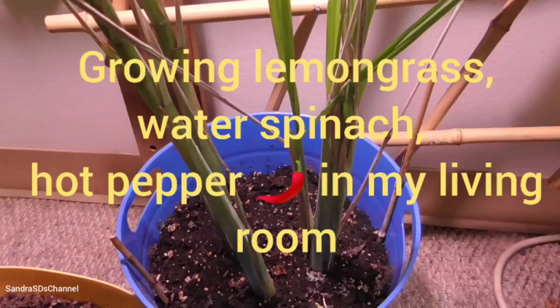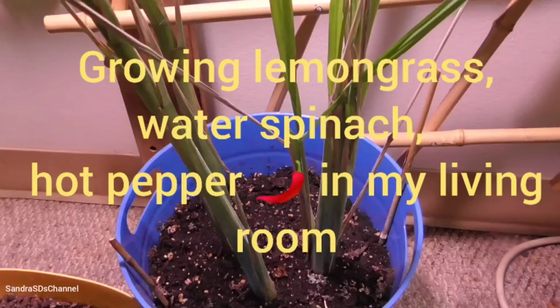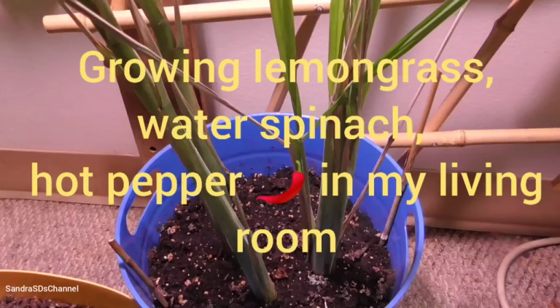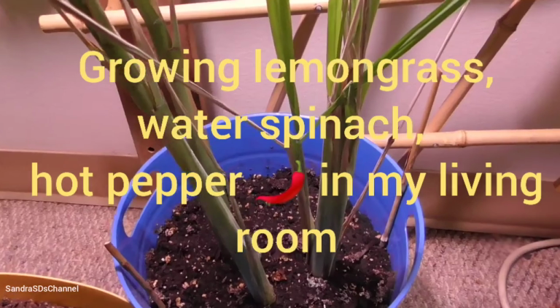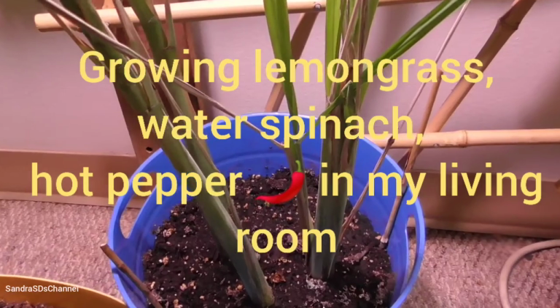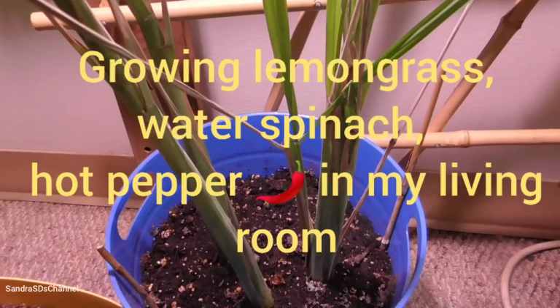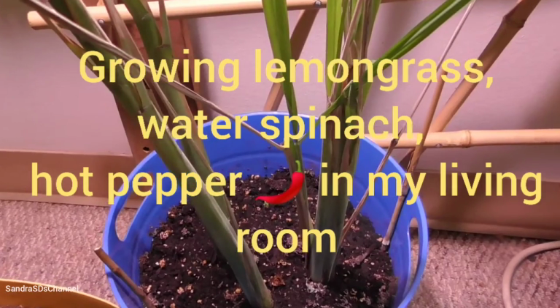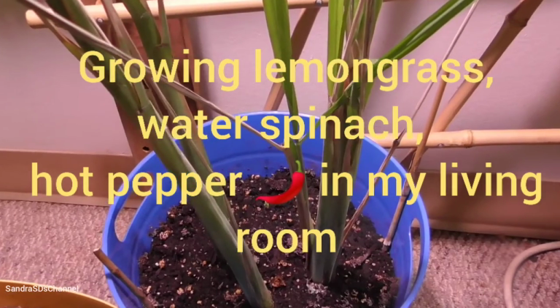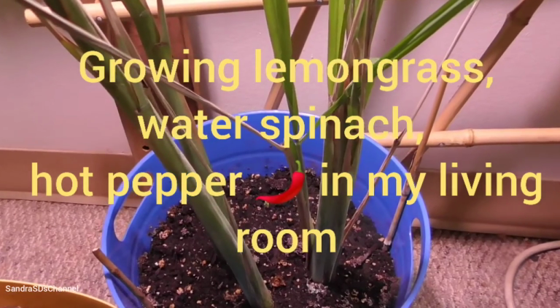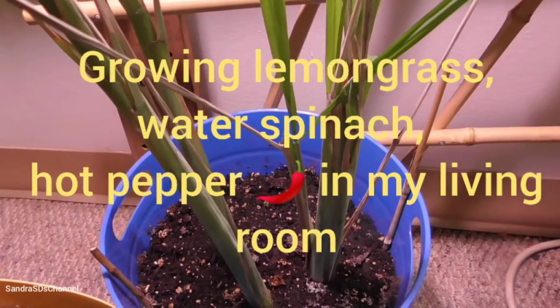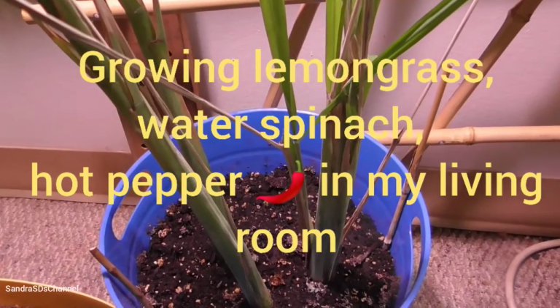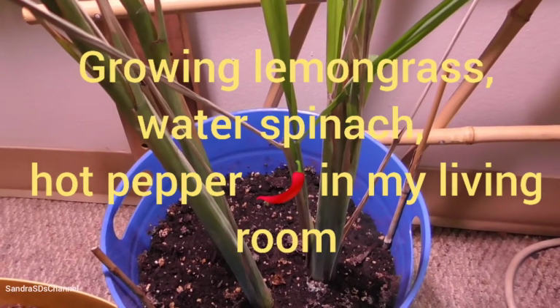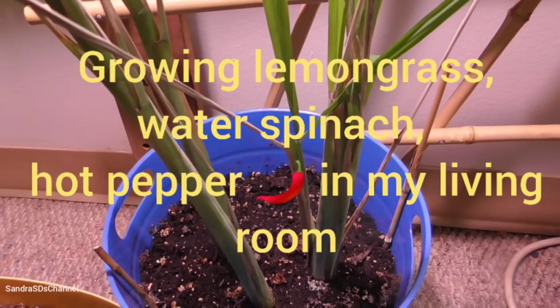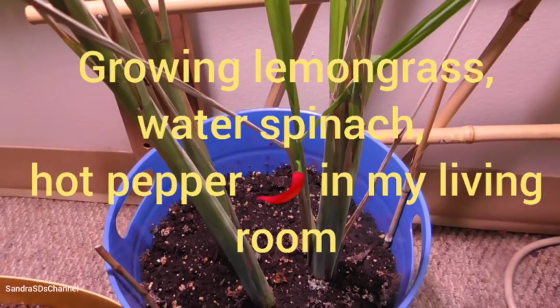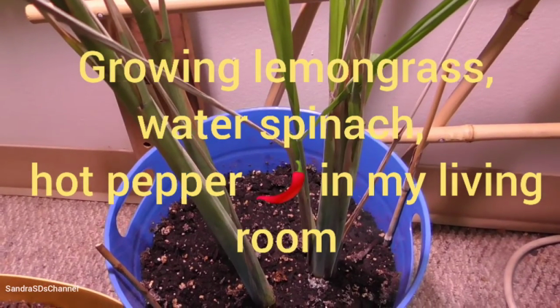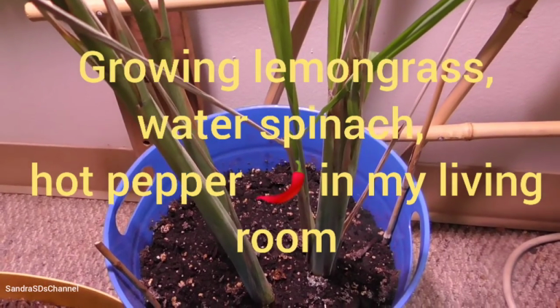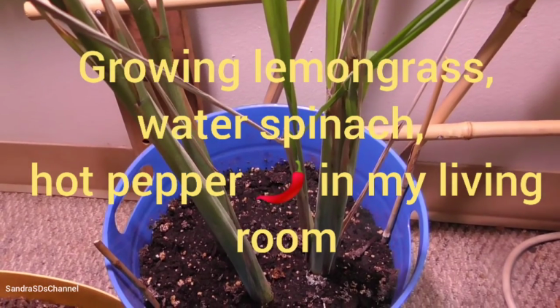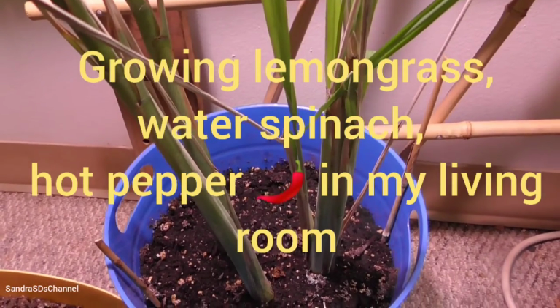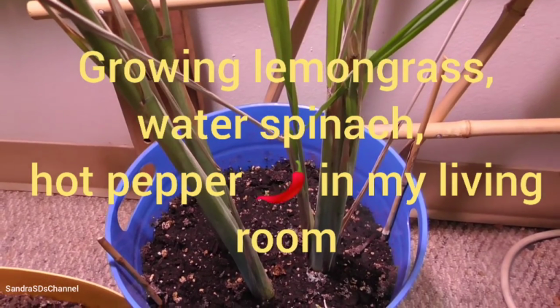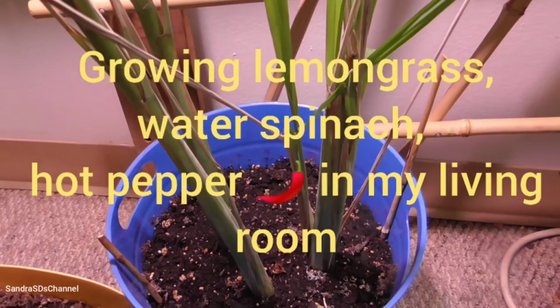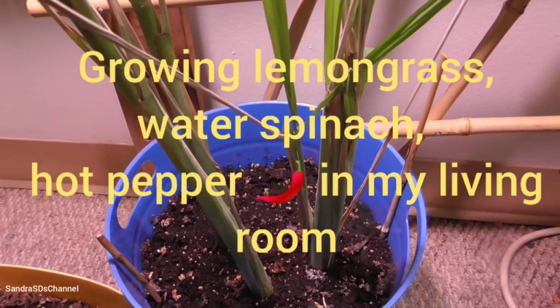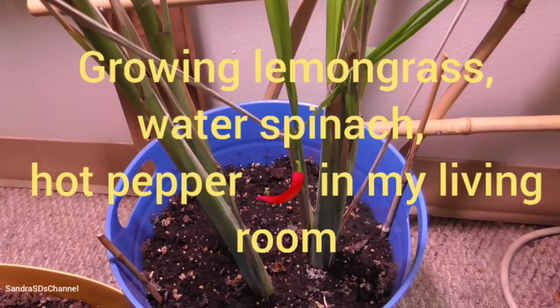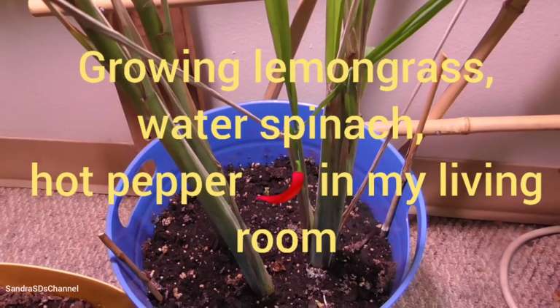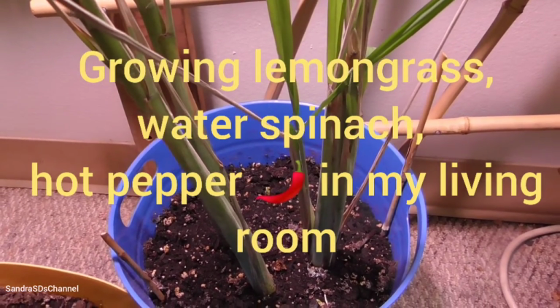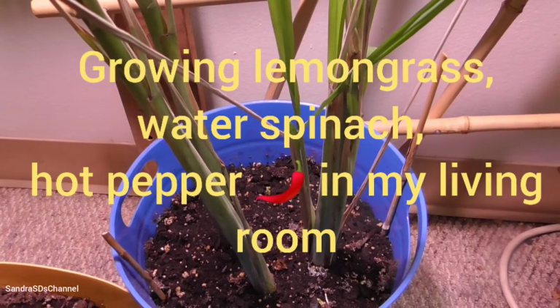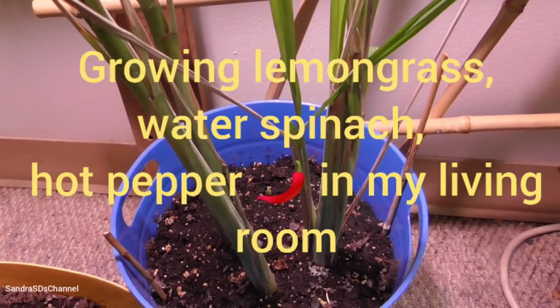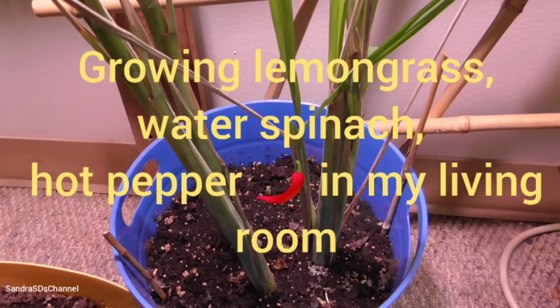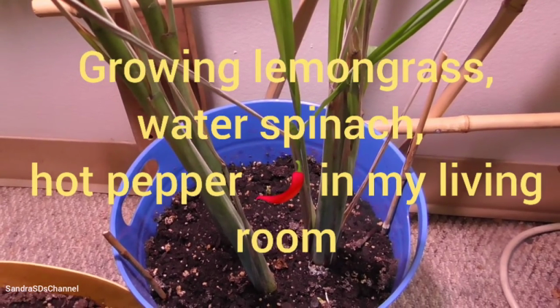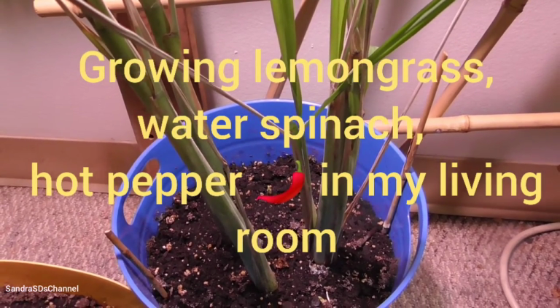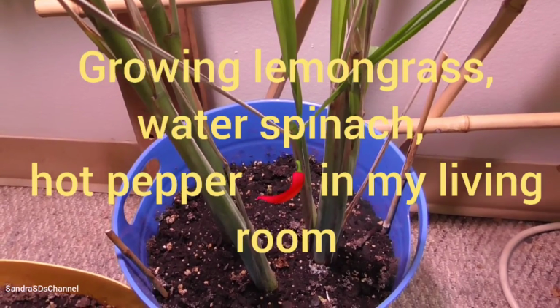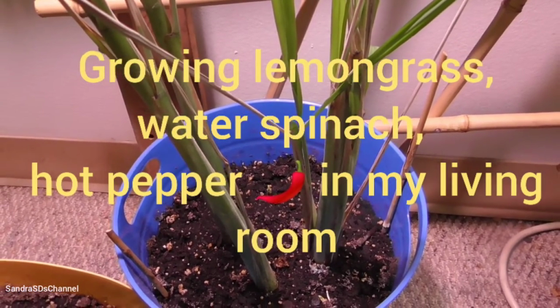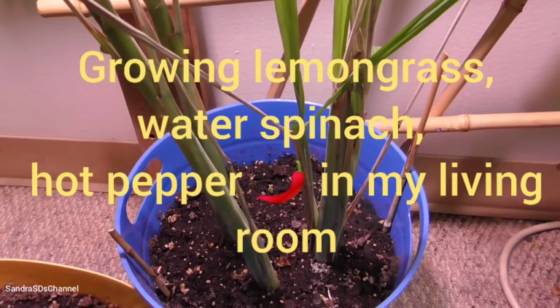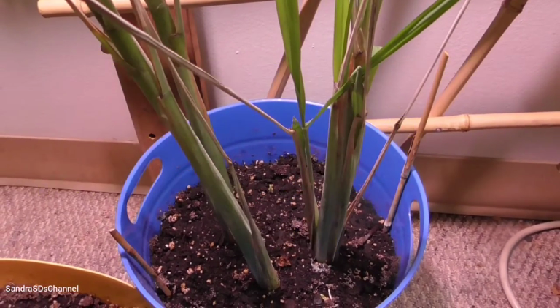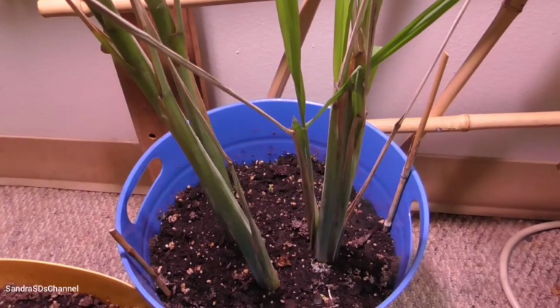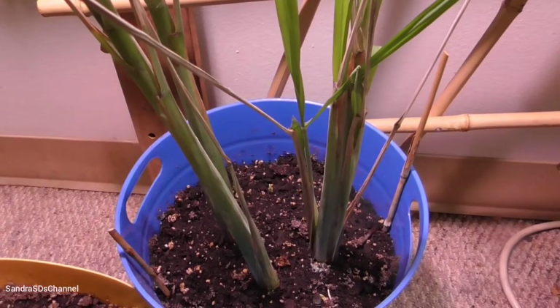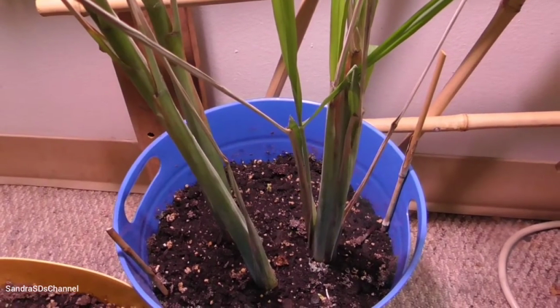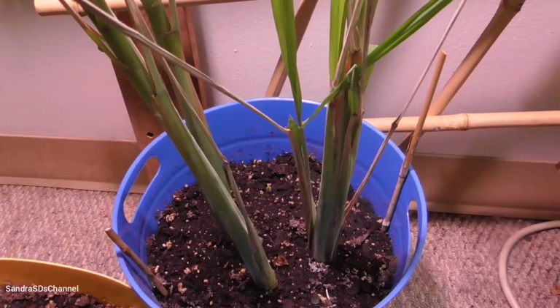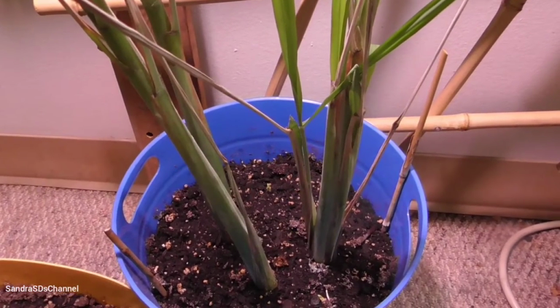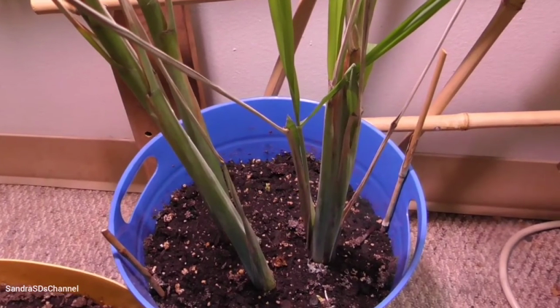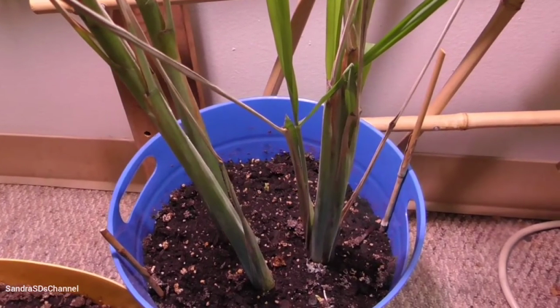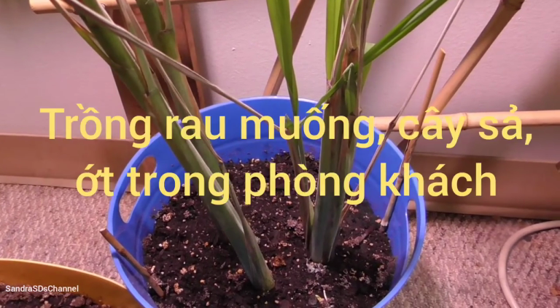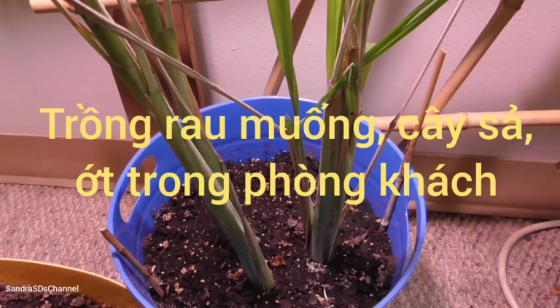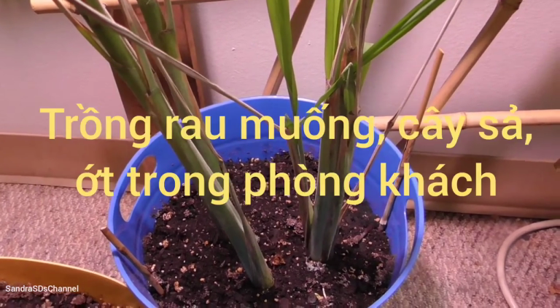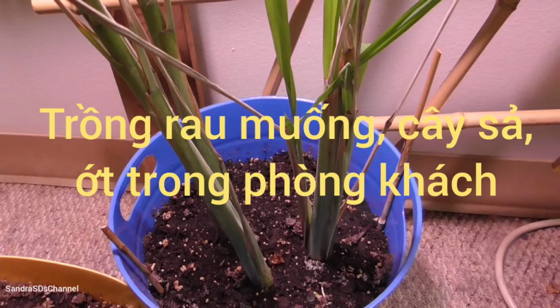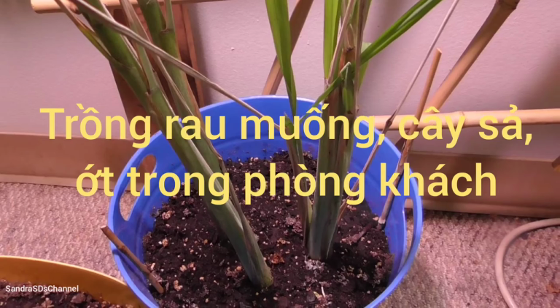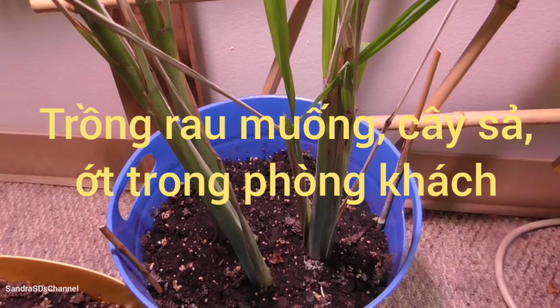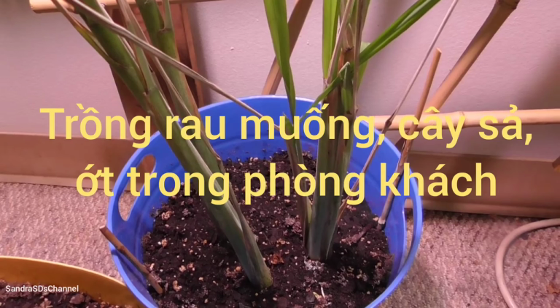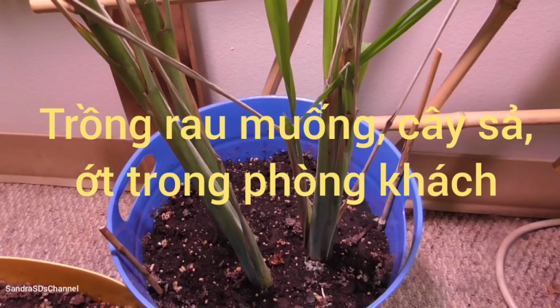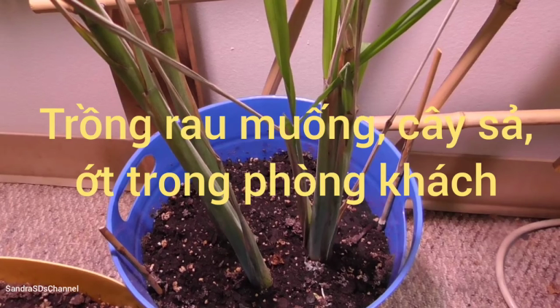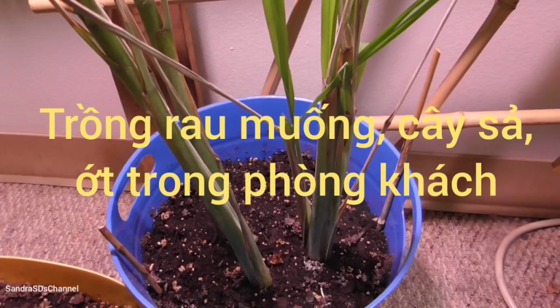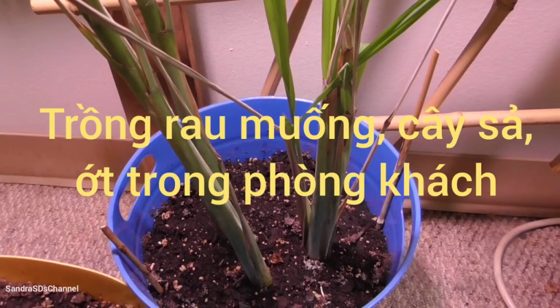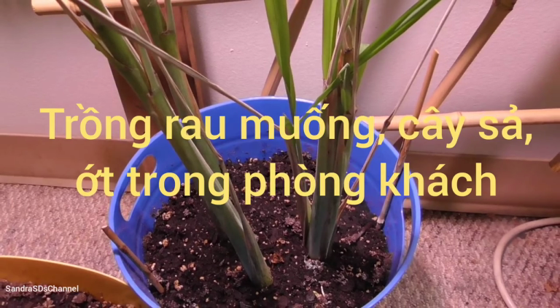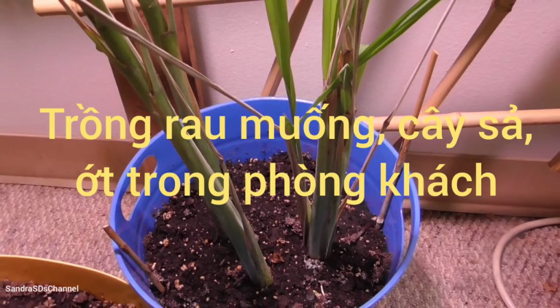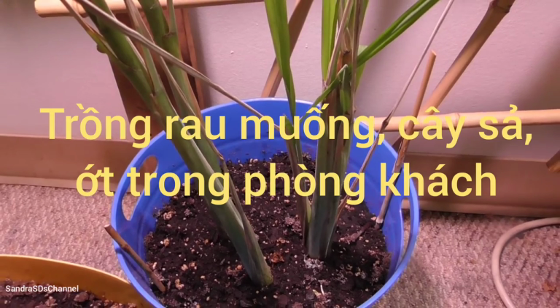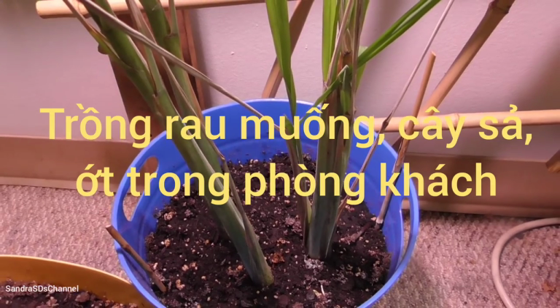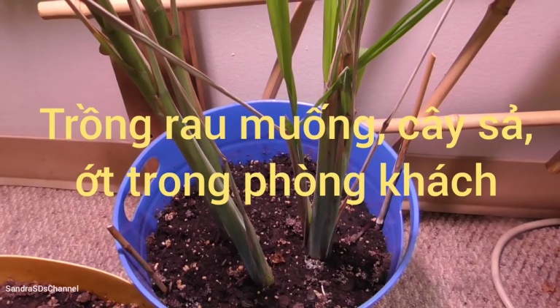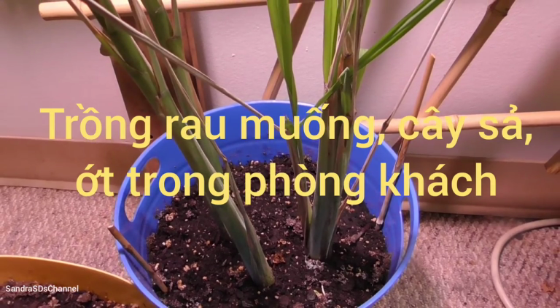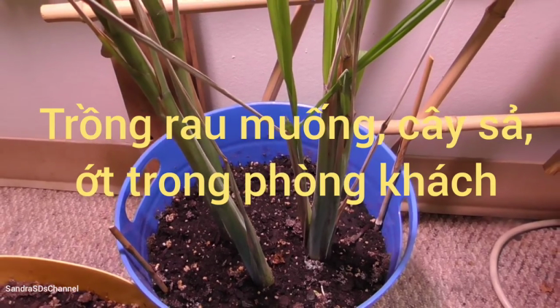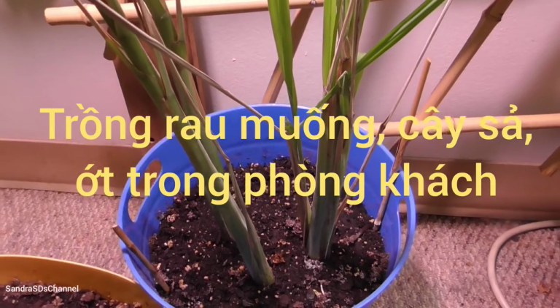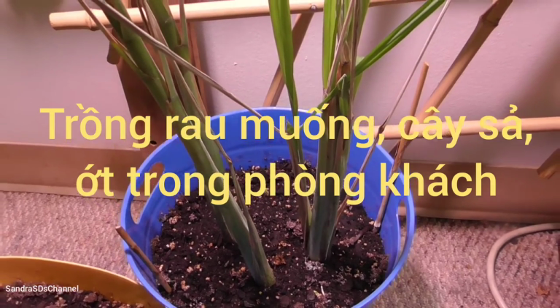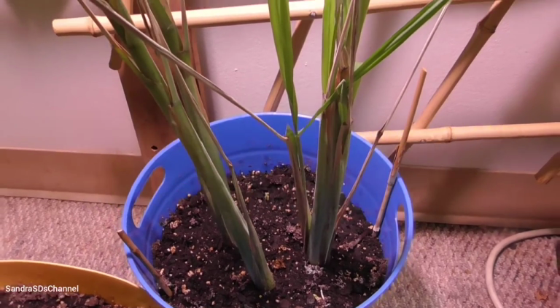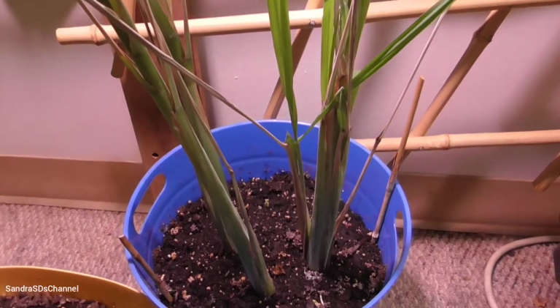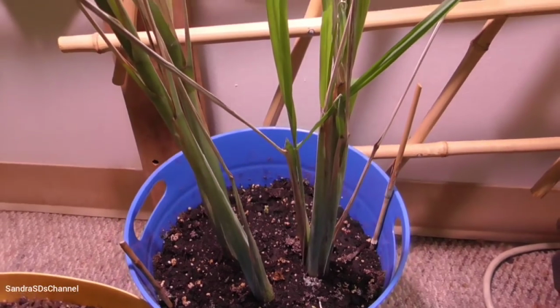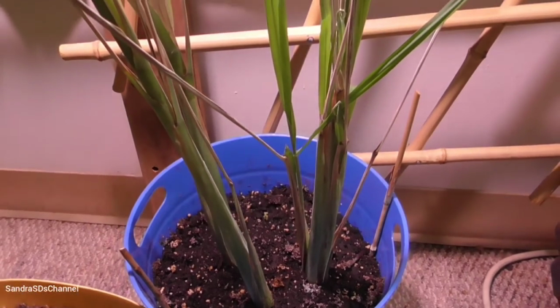This is my lemongrass, going from scratch too. Look how tall it is. Lemongrass — very tall.